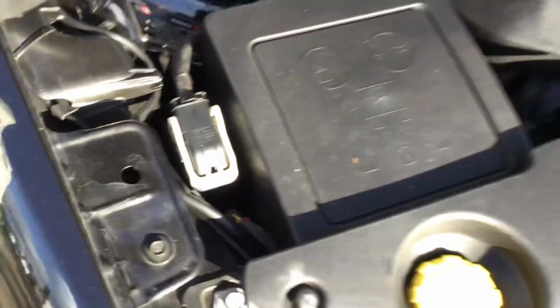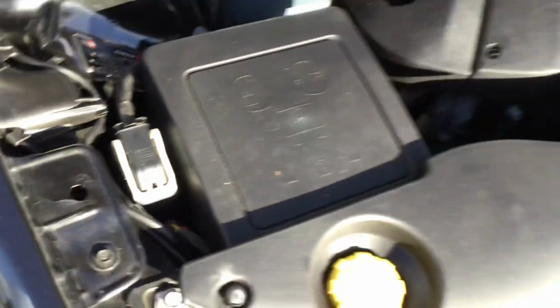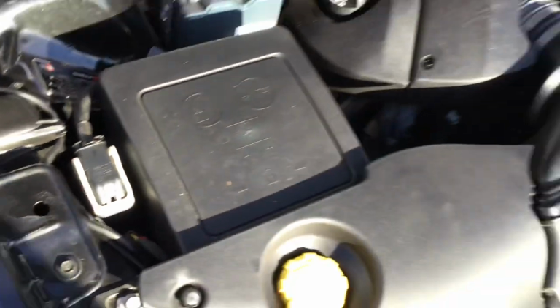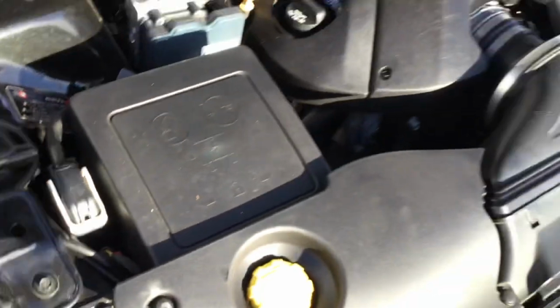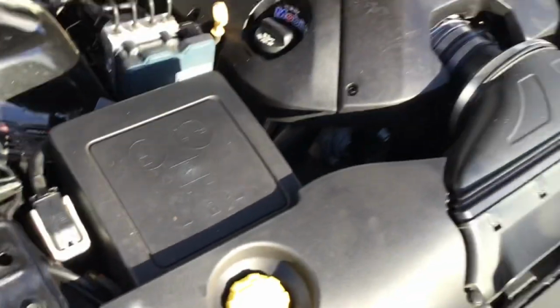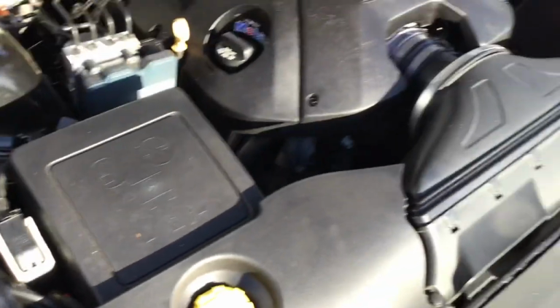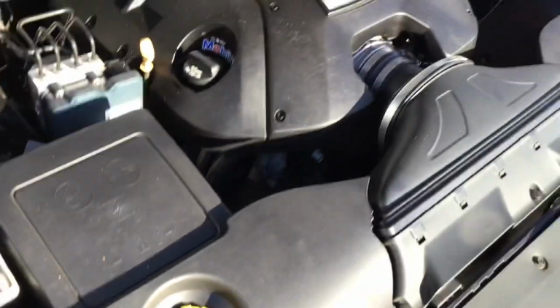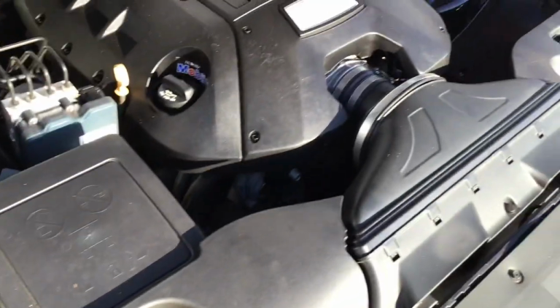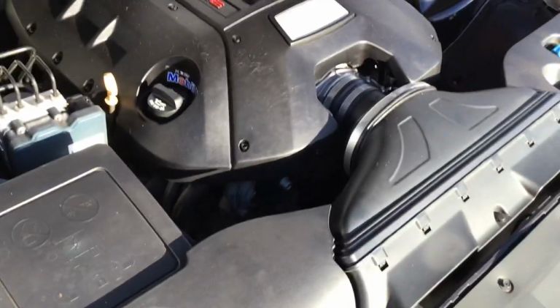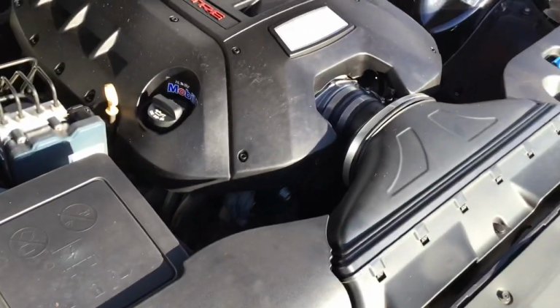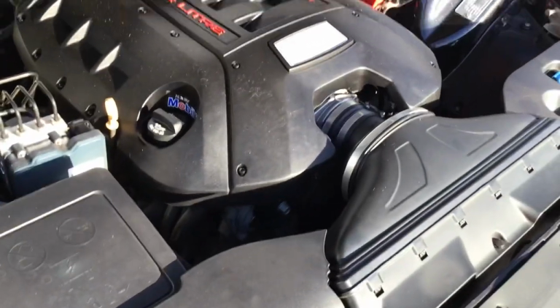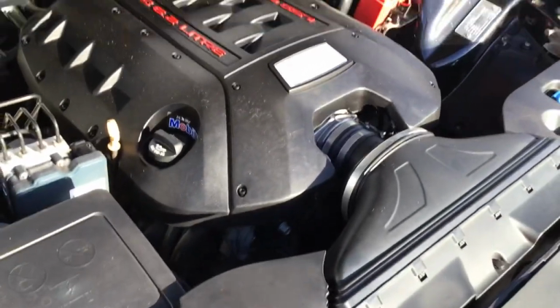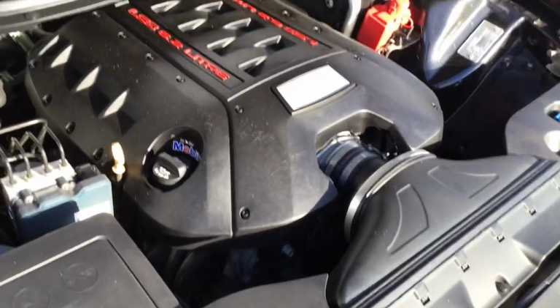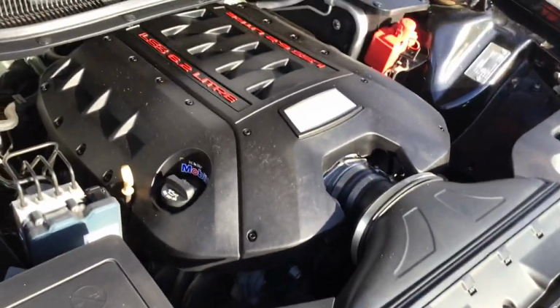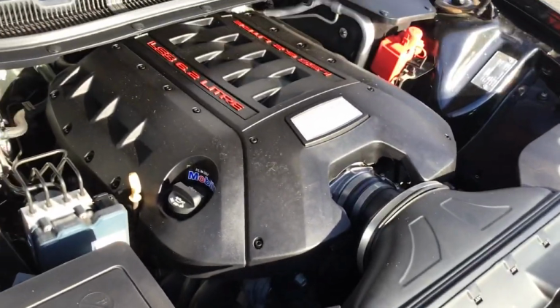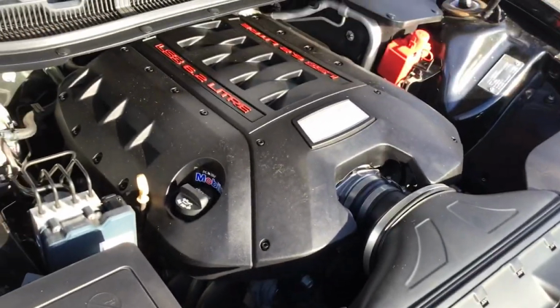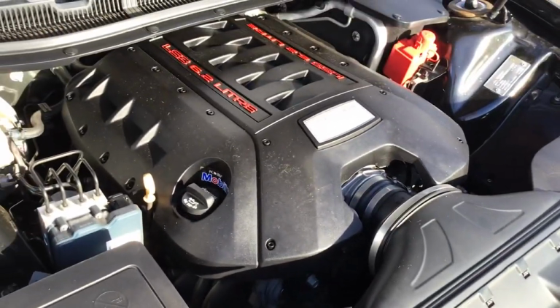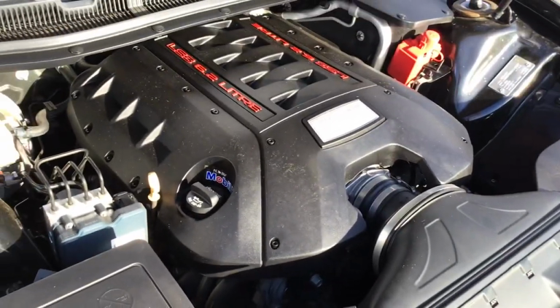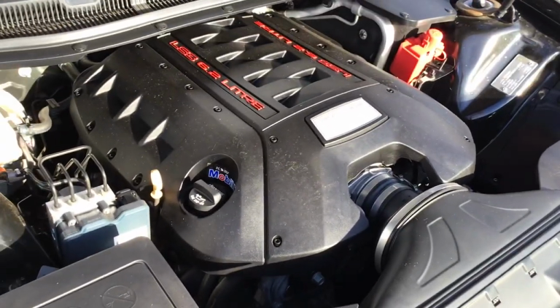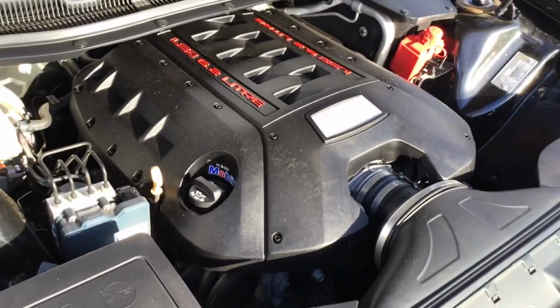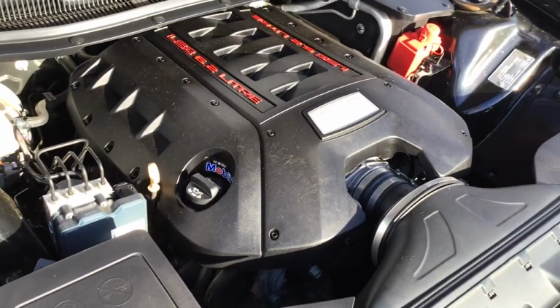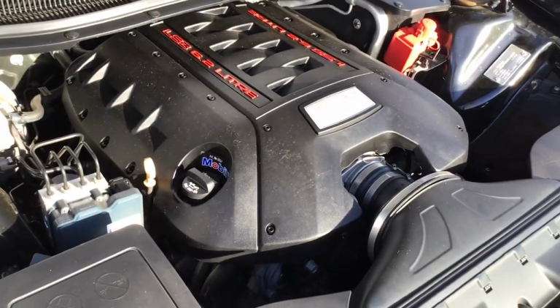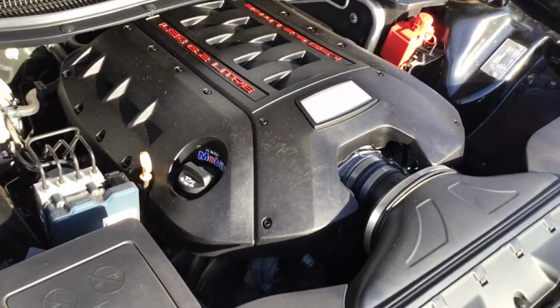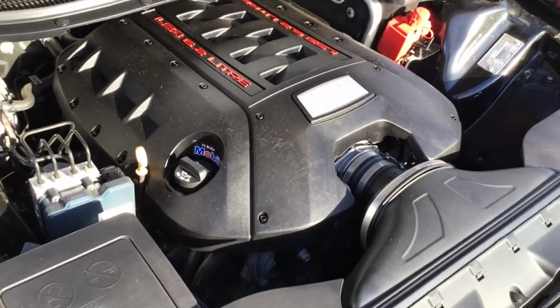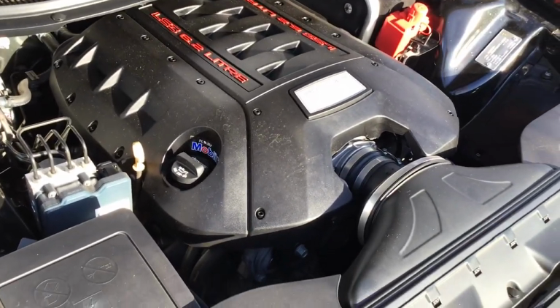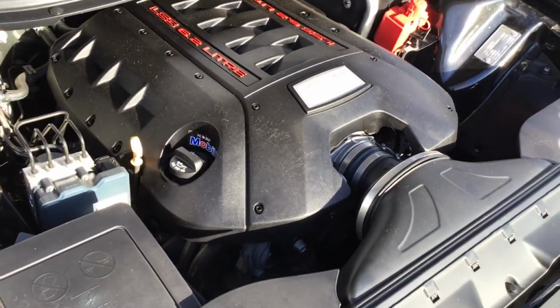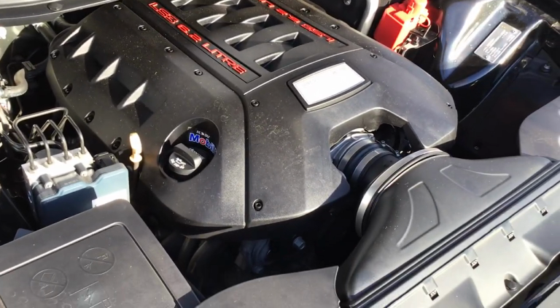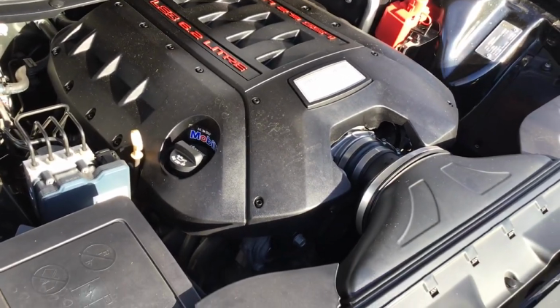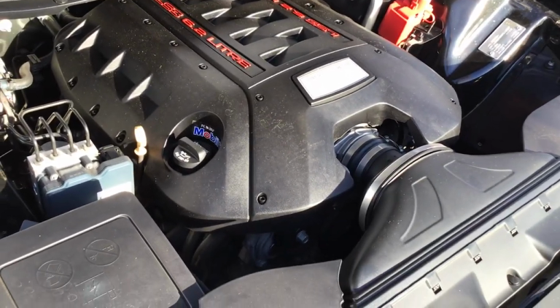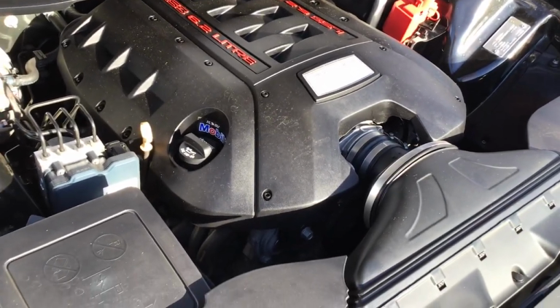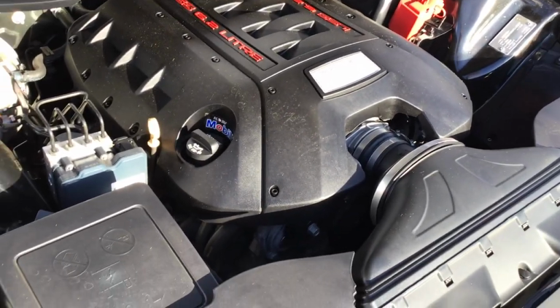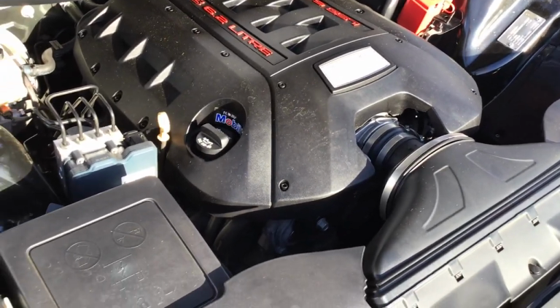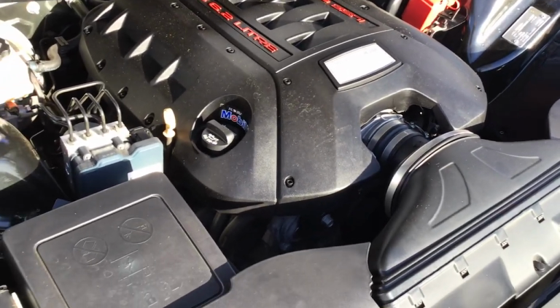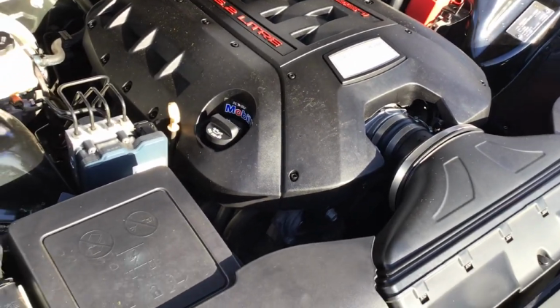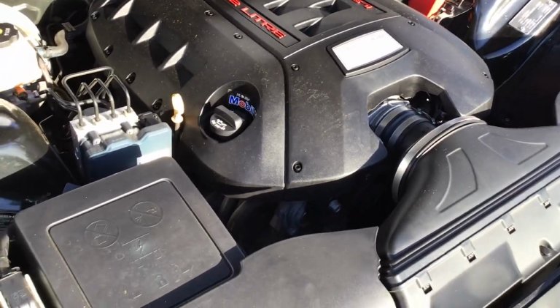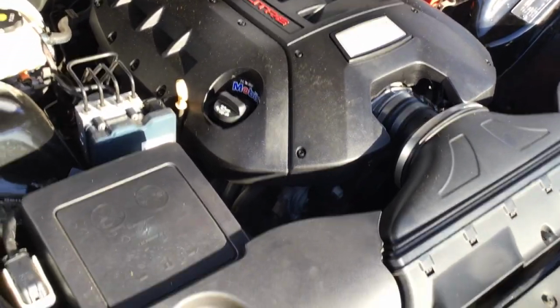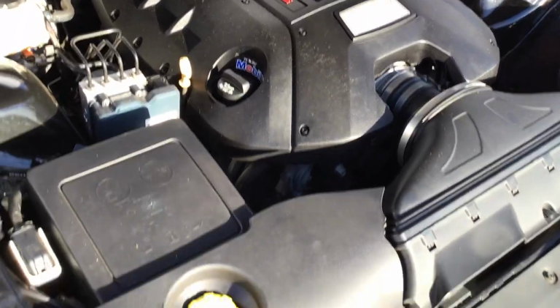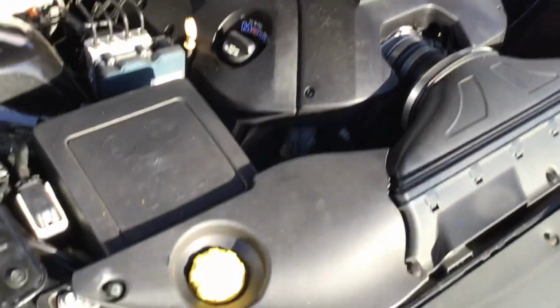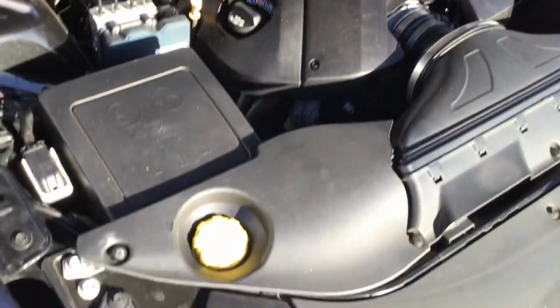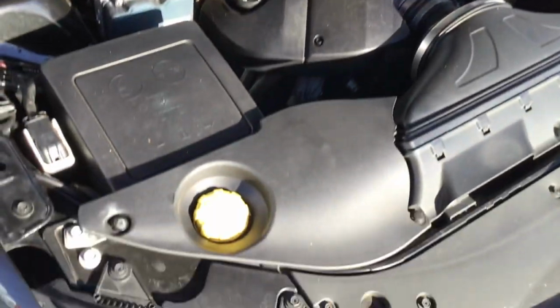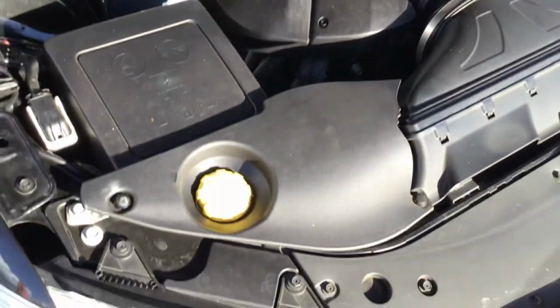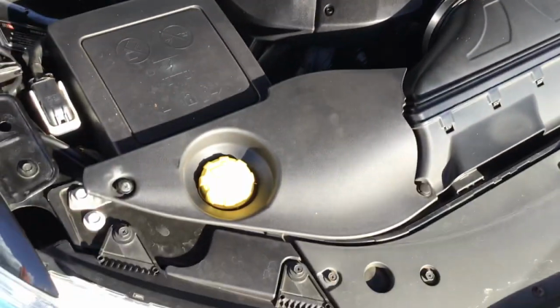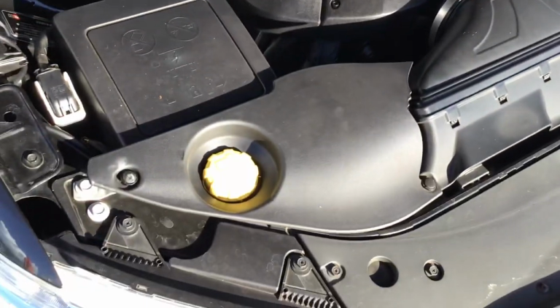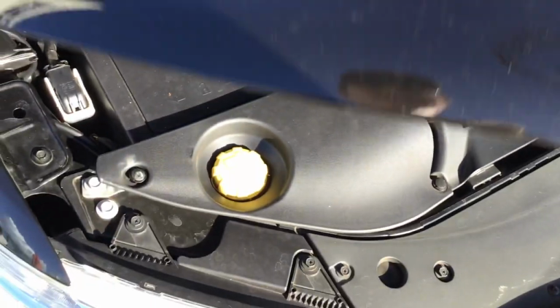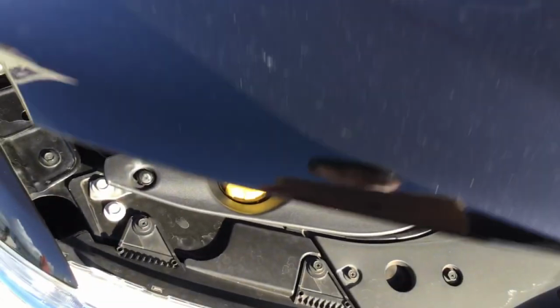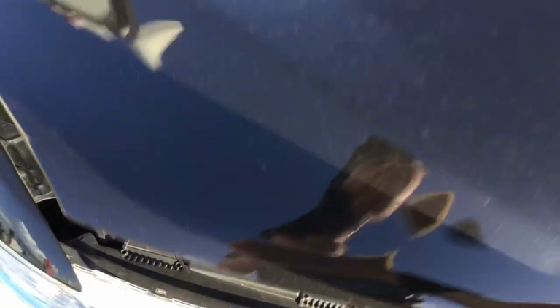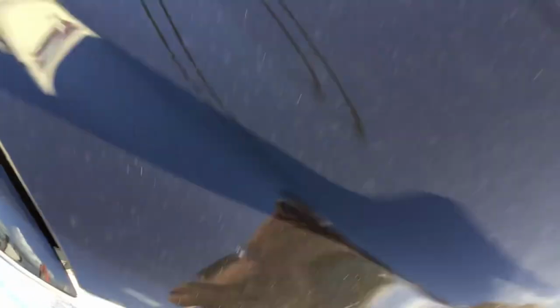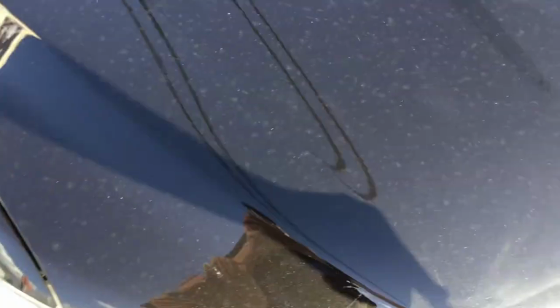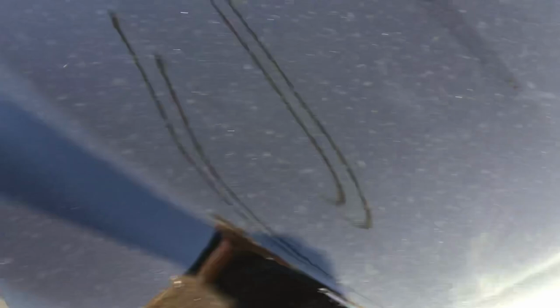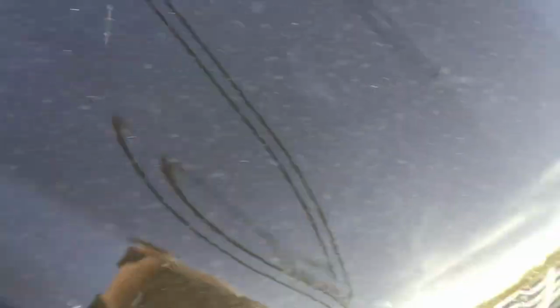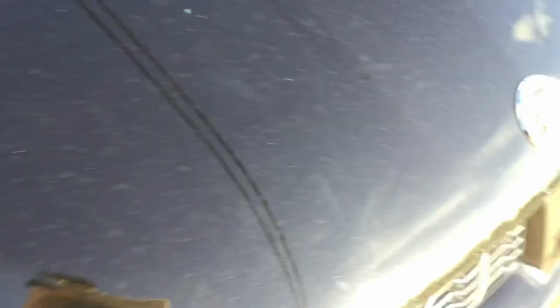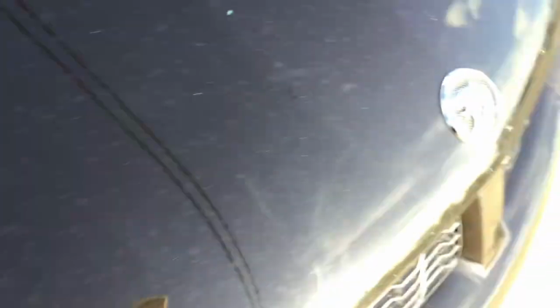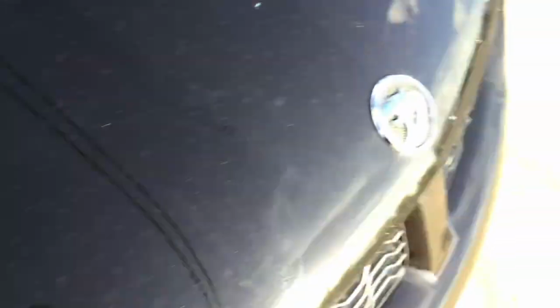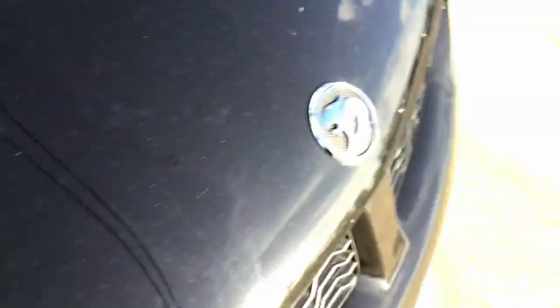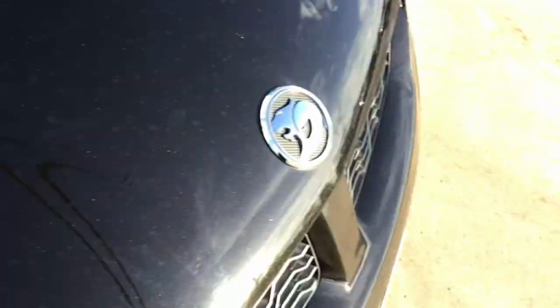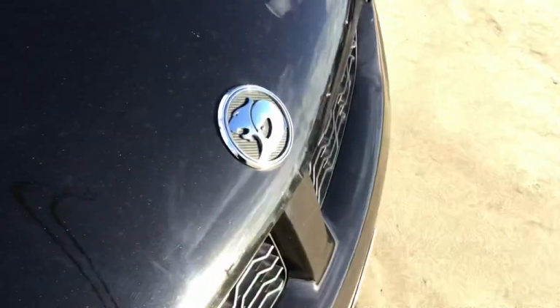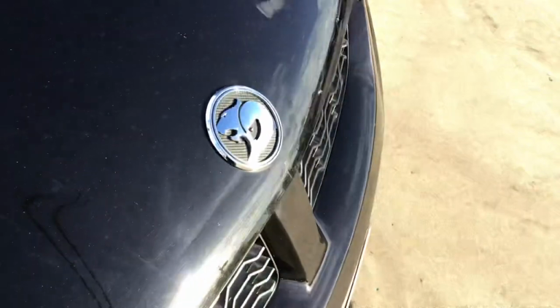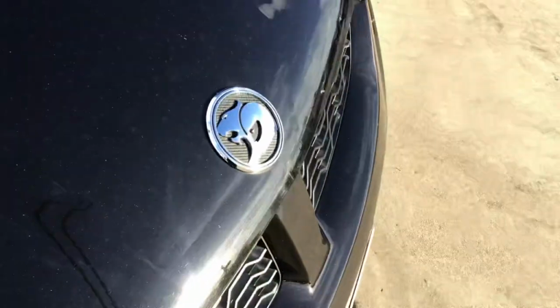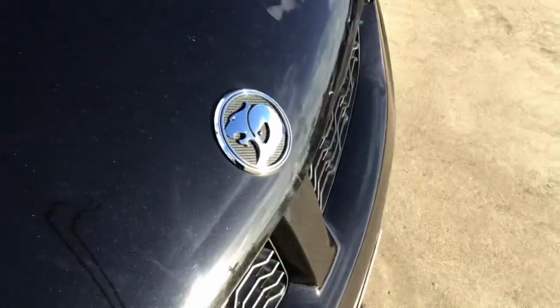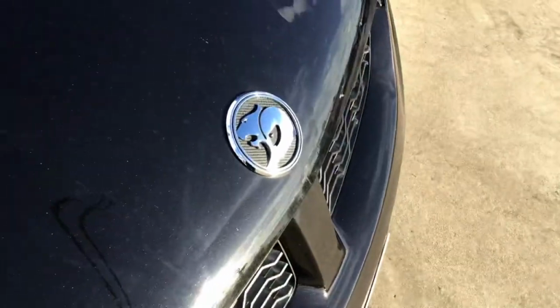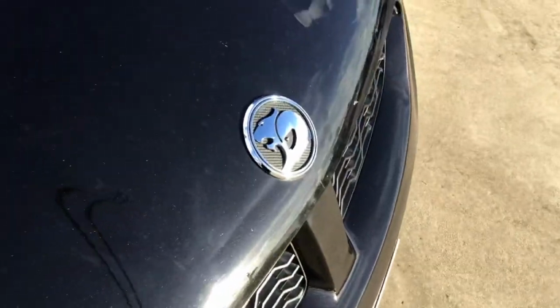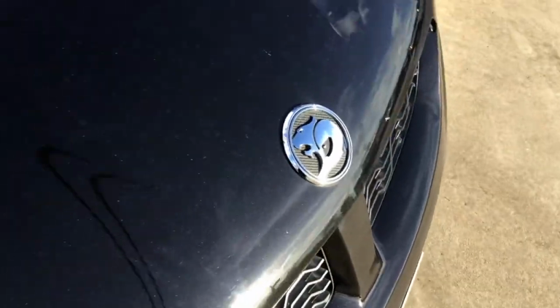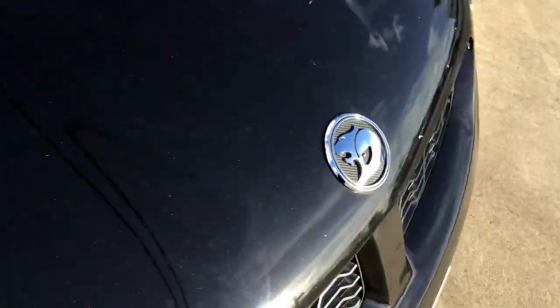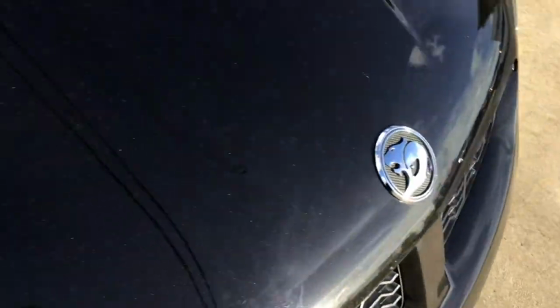Black engine cover as you can see. HSV logo.